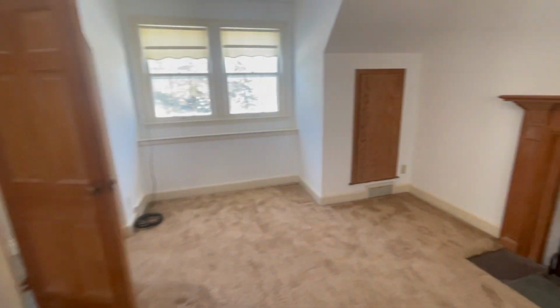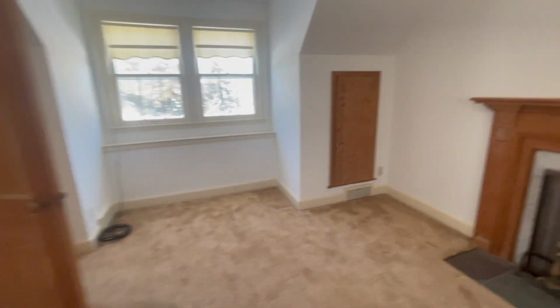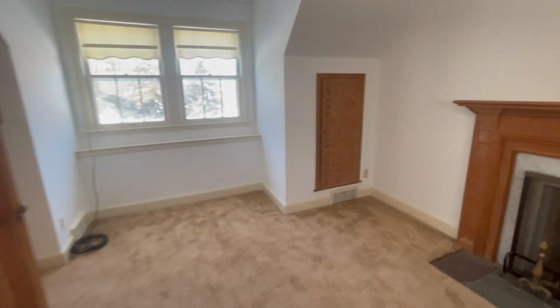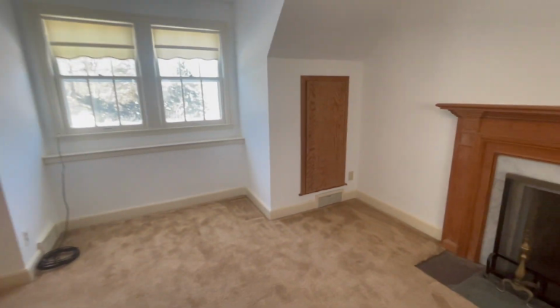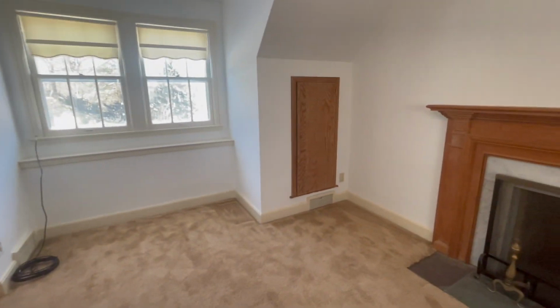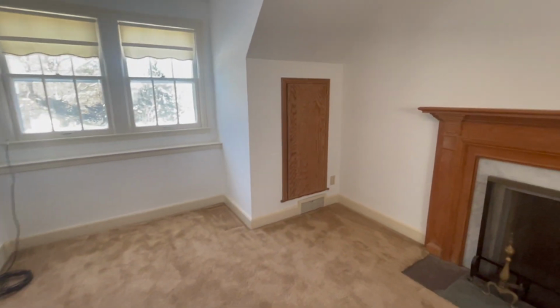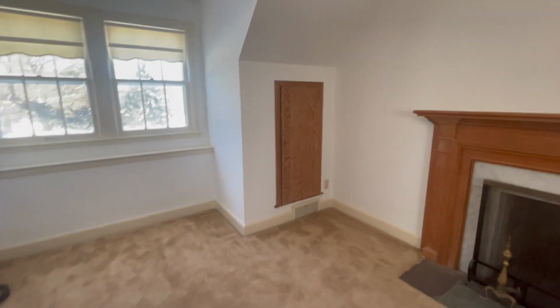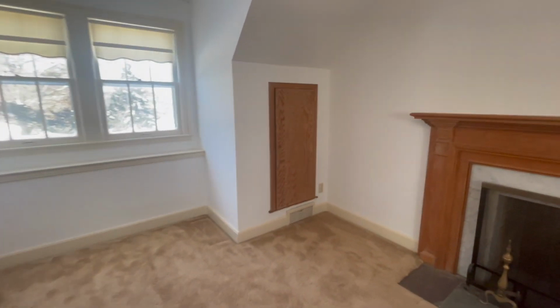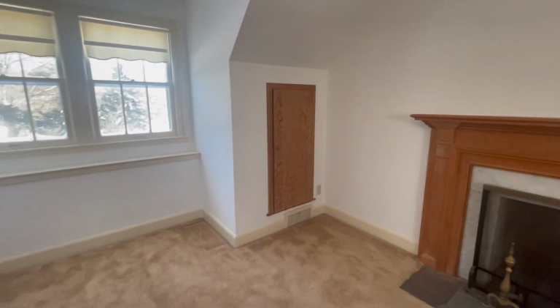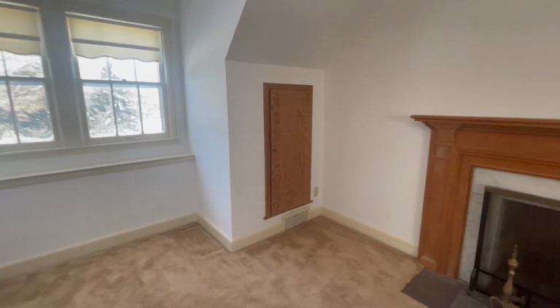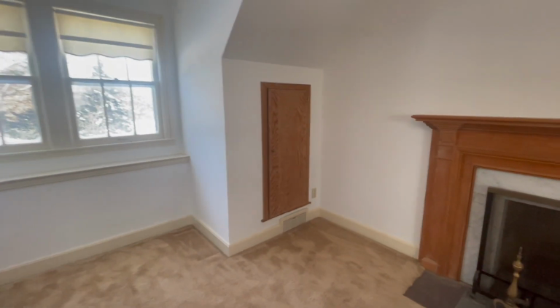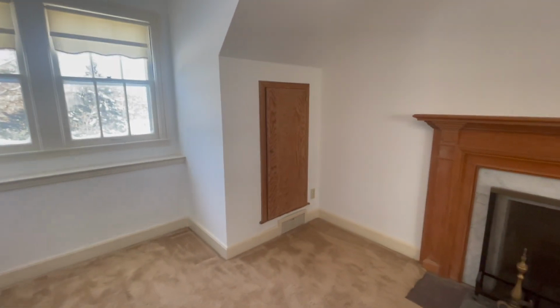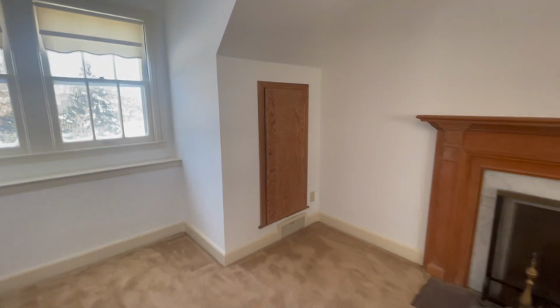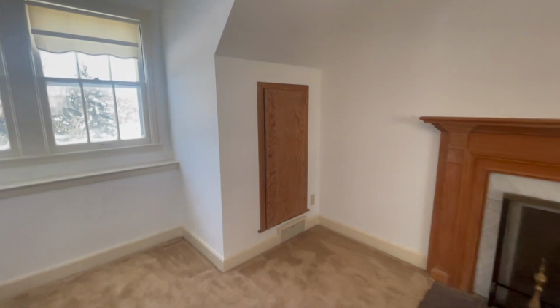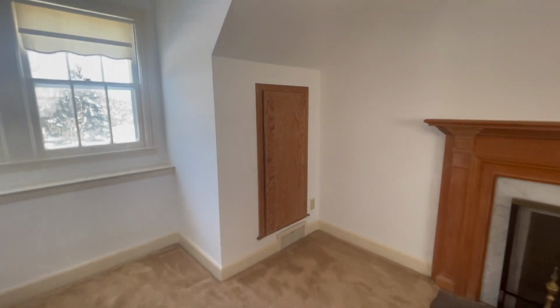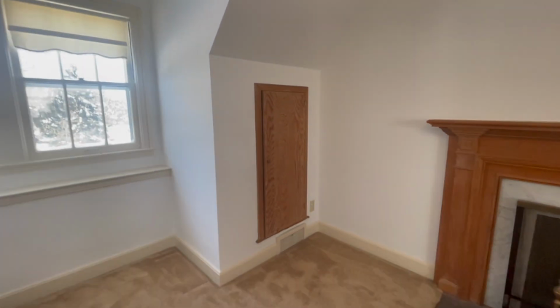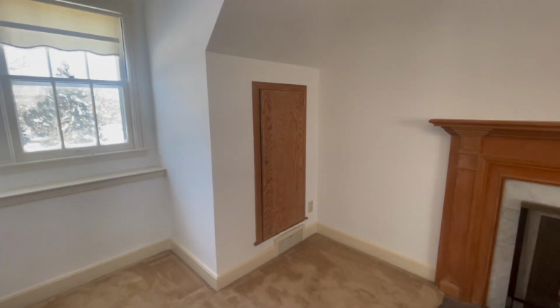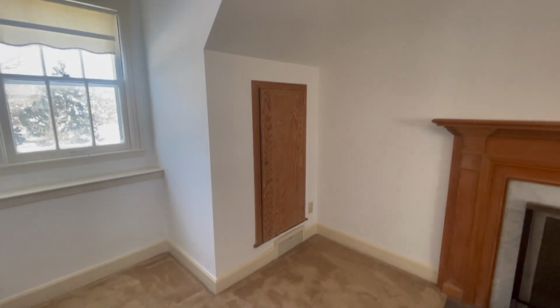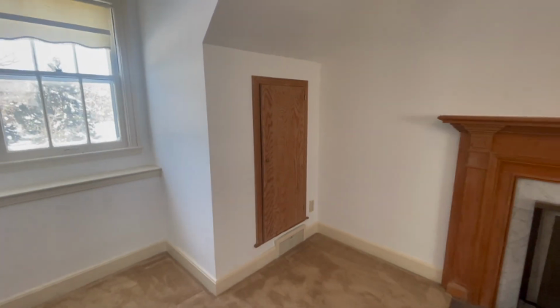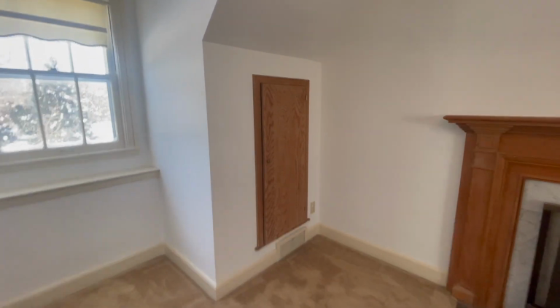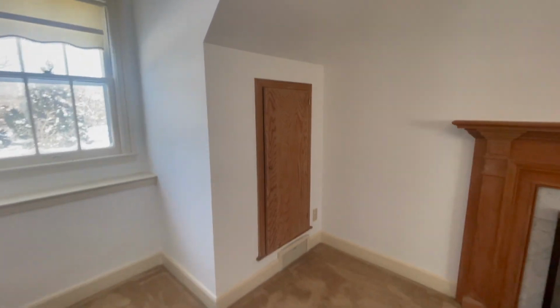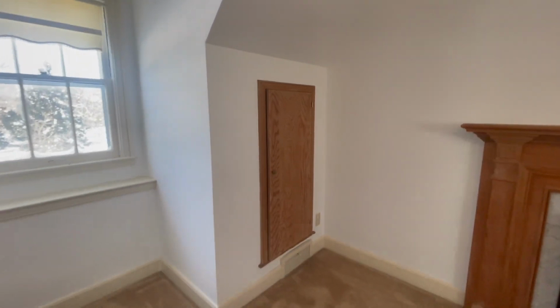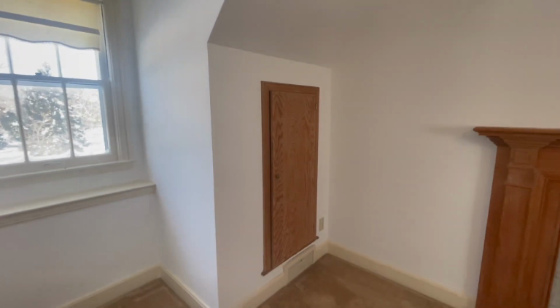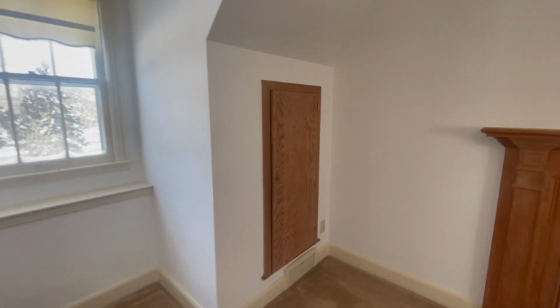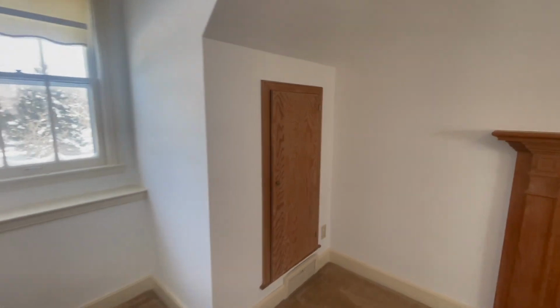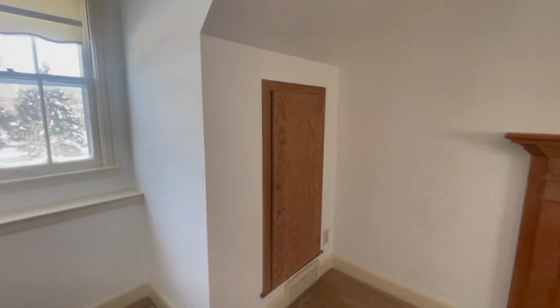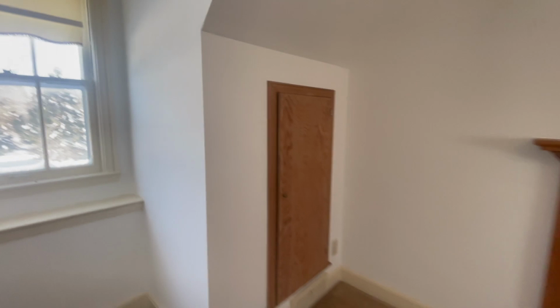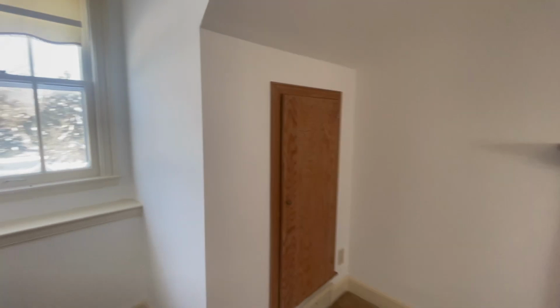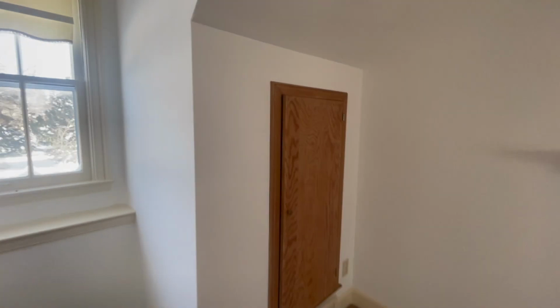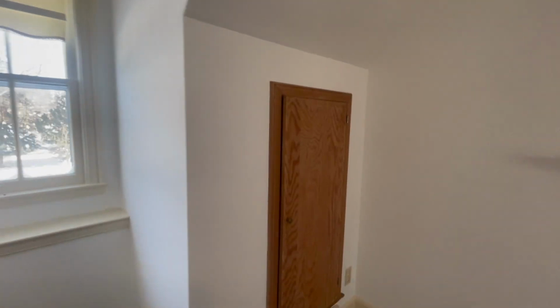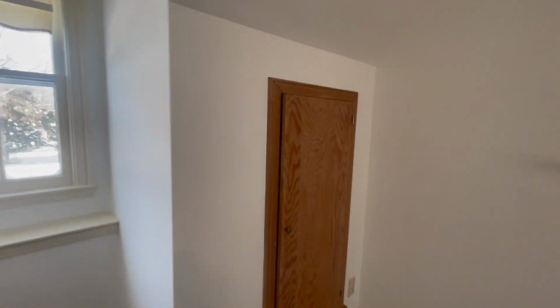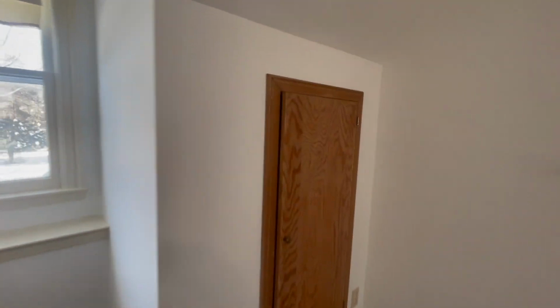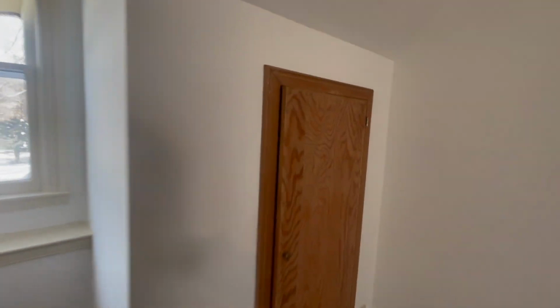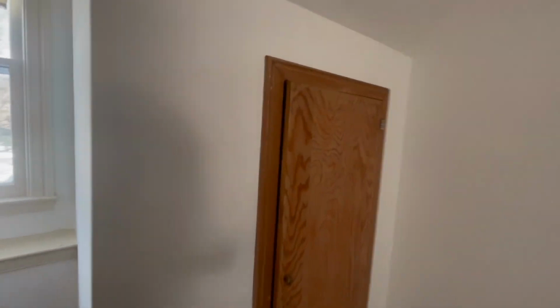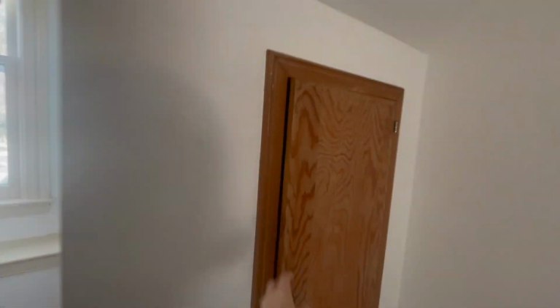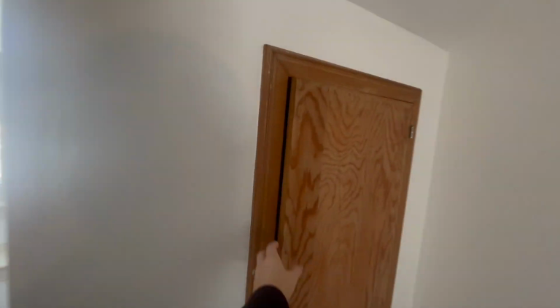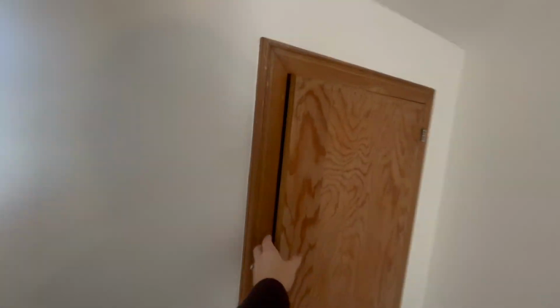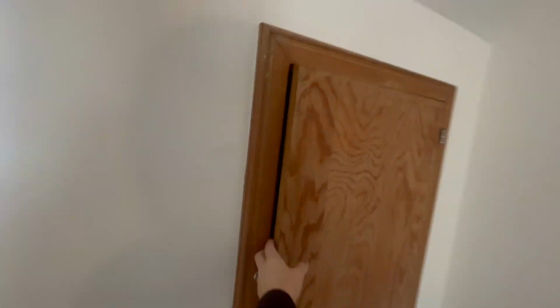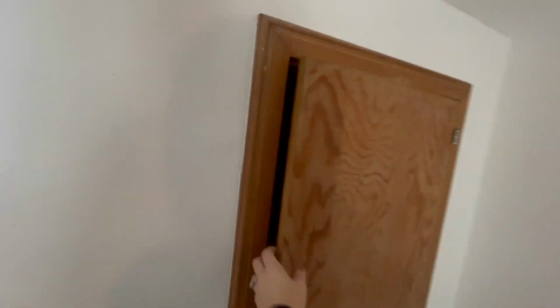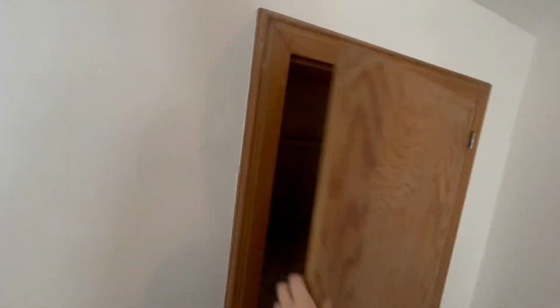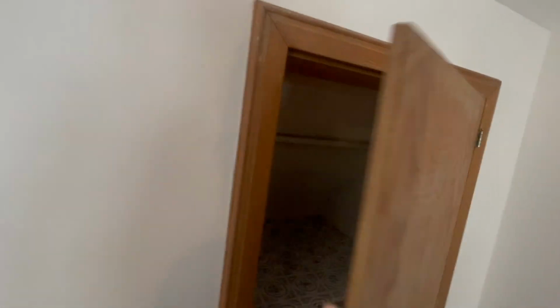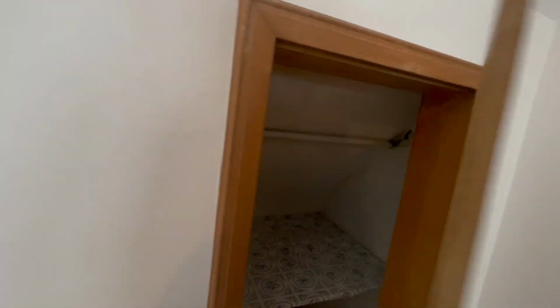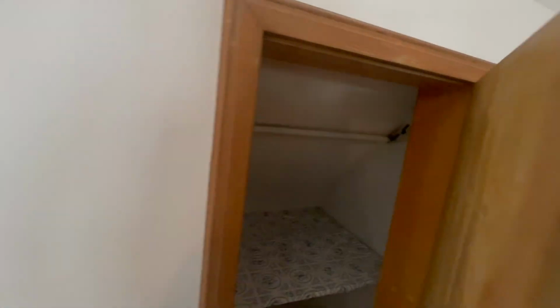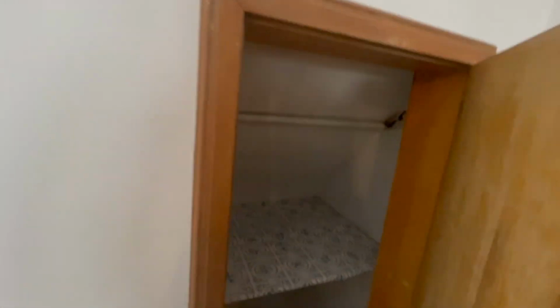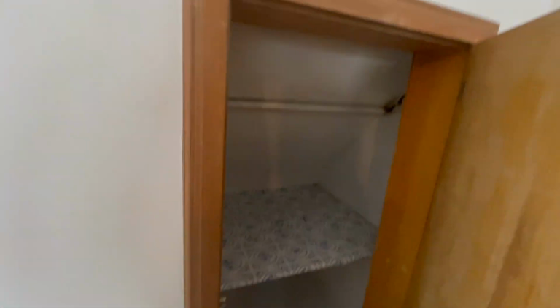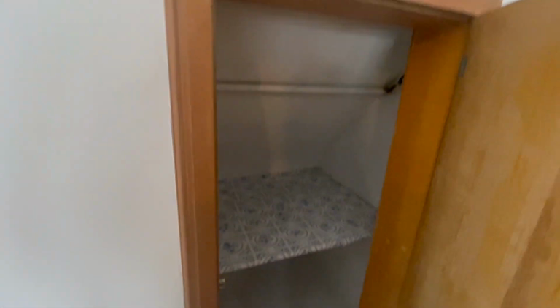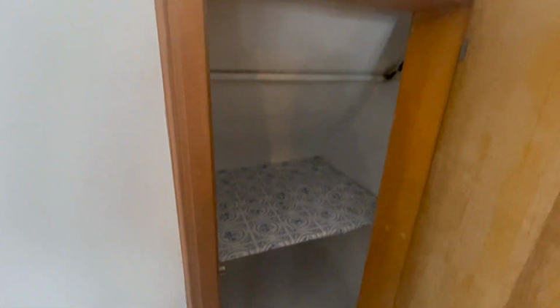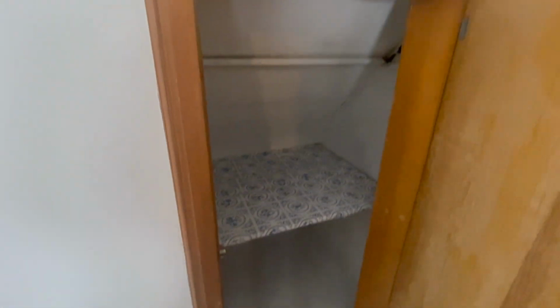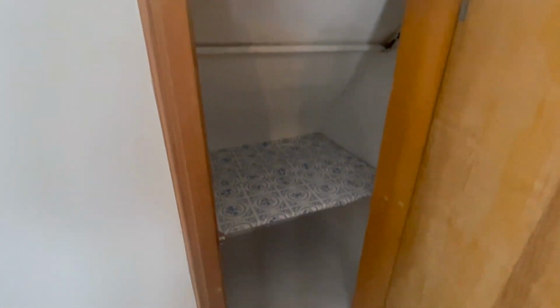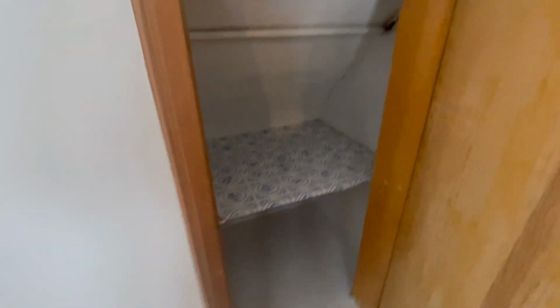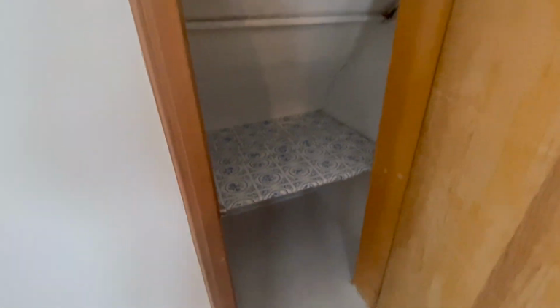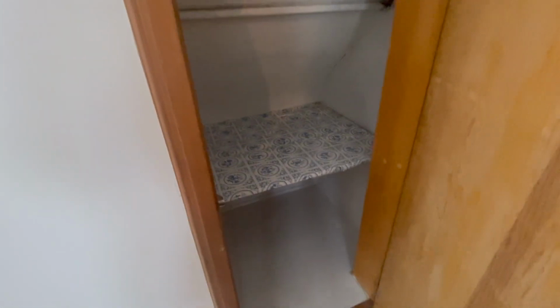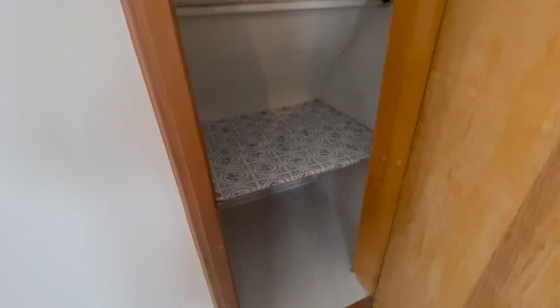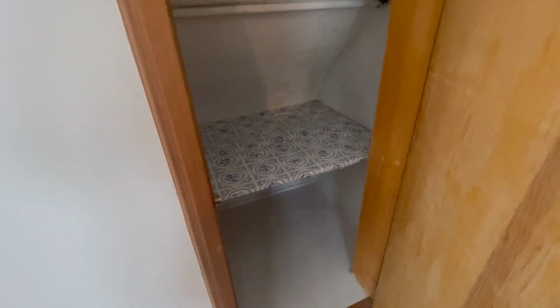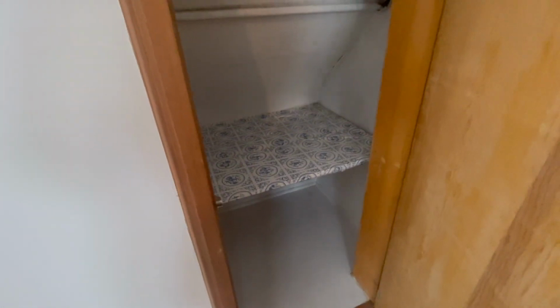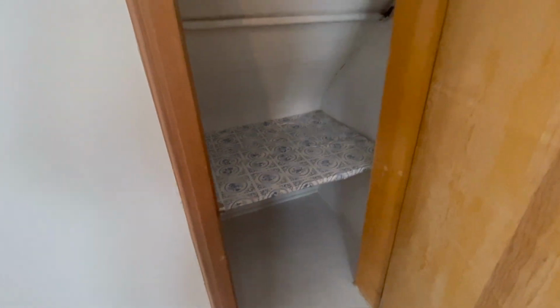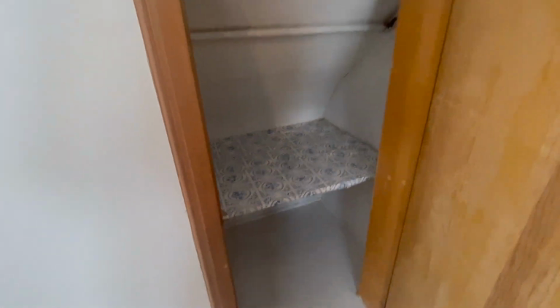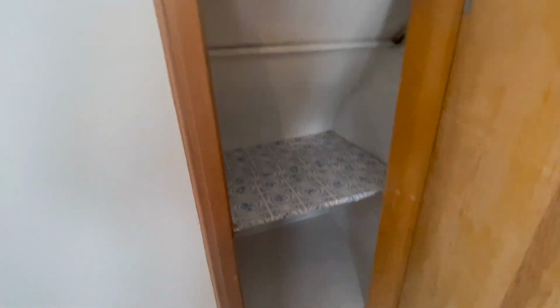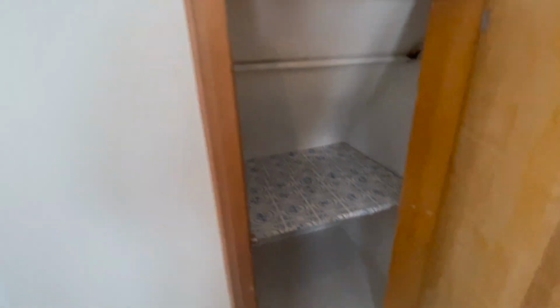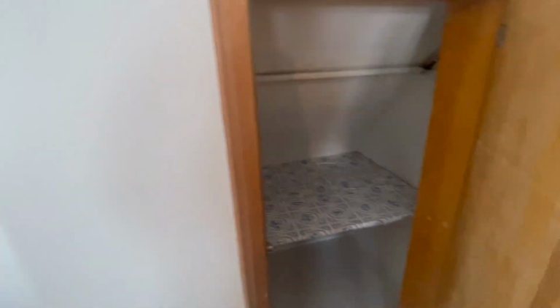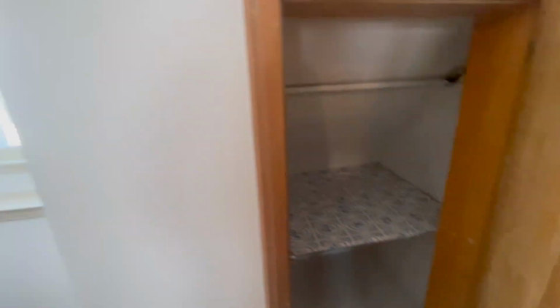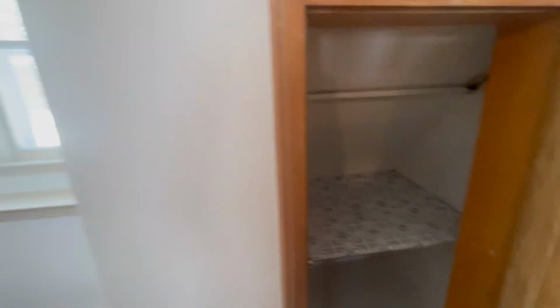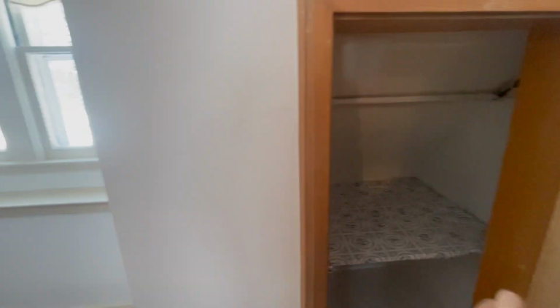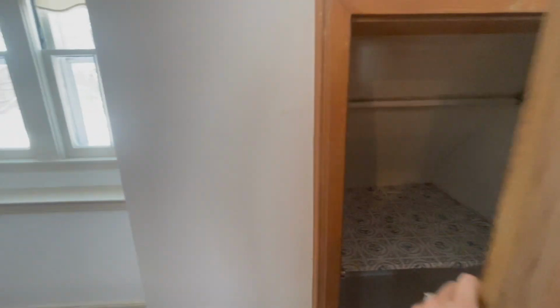Do you dare look in there? No. I think that's like a closet space where someone hid dead bodies. Nope — that's a little nook. Cute.